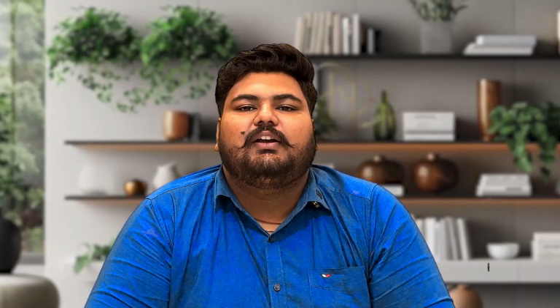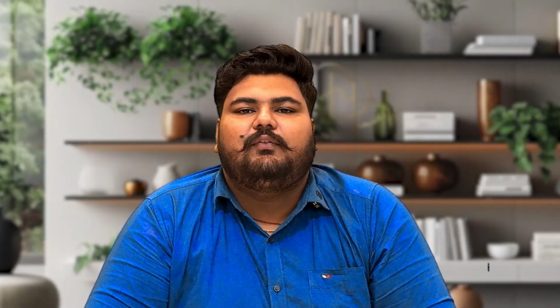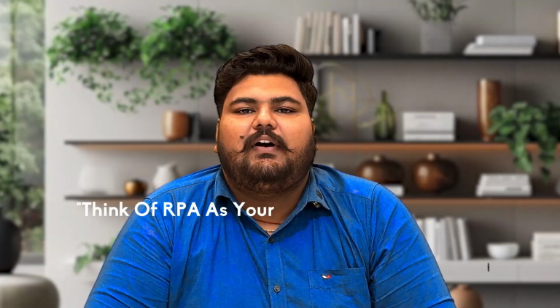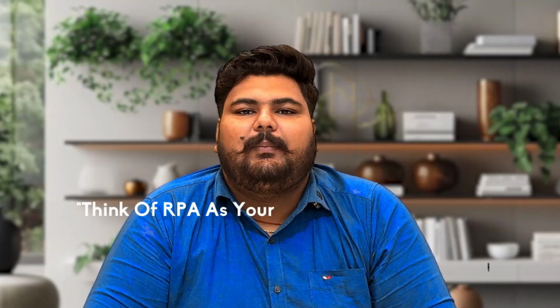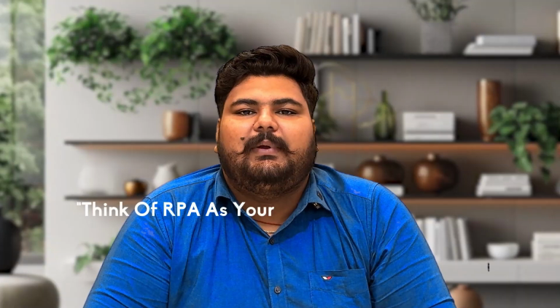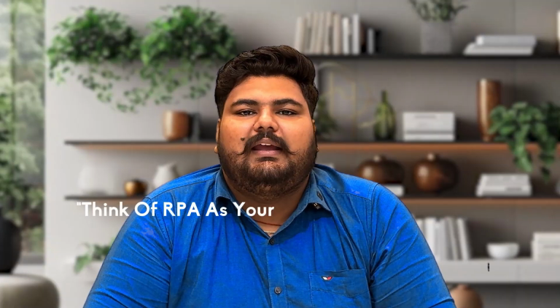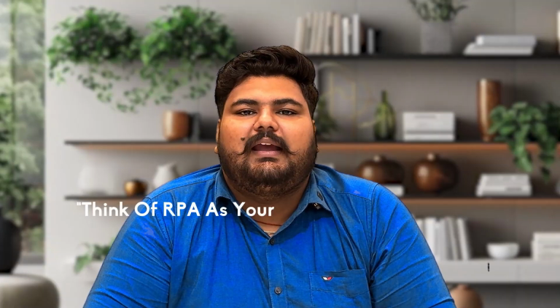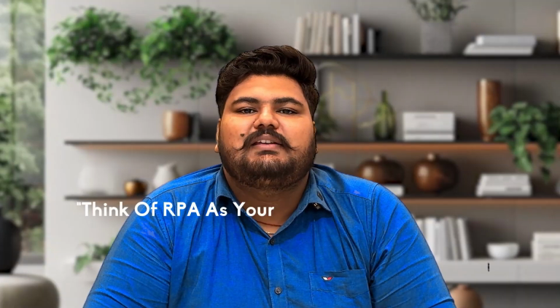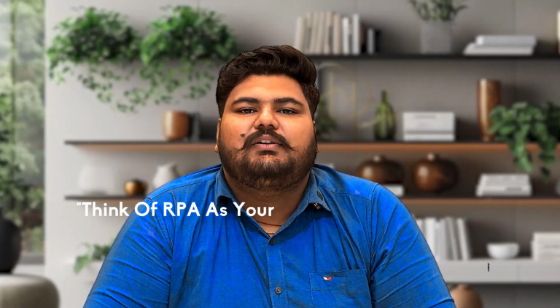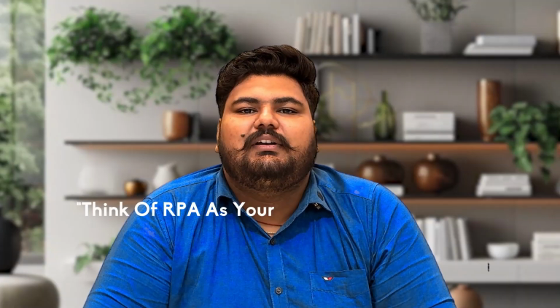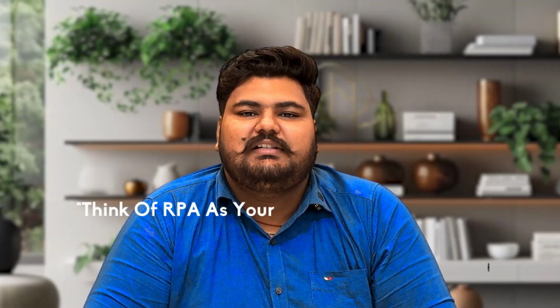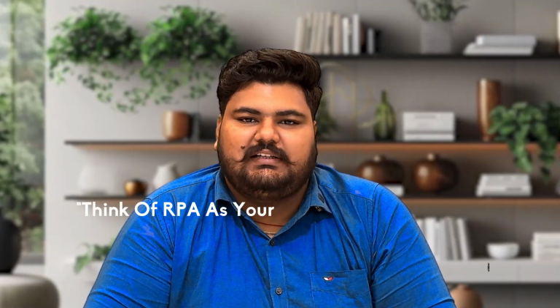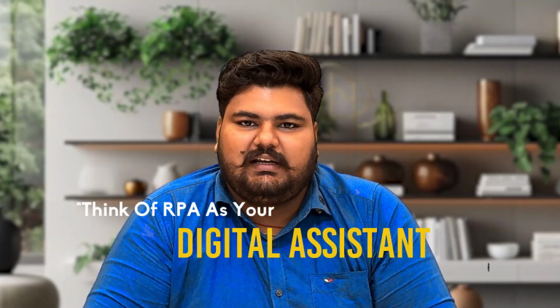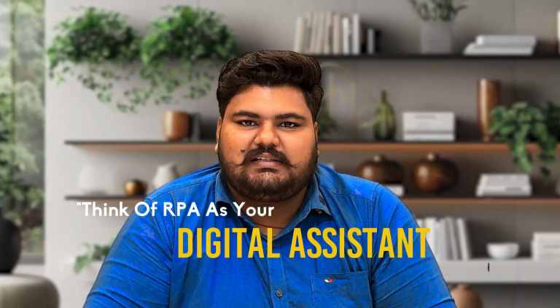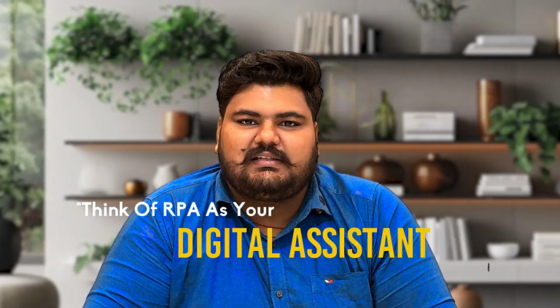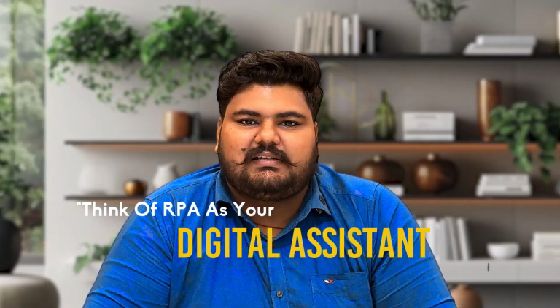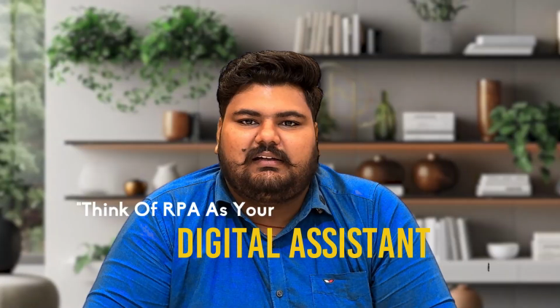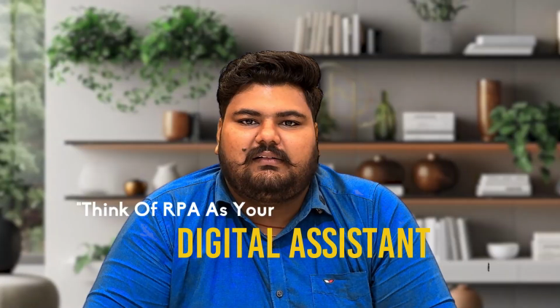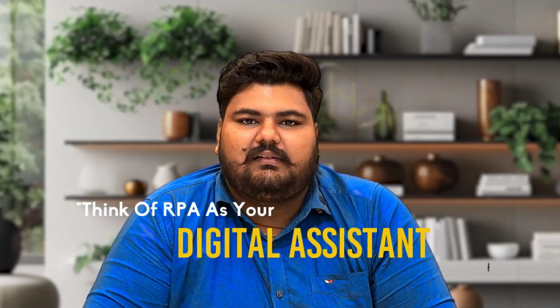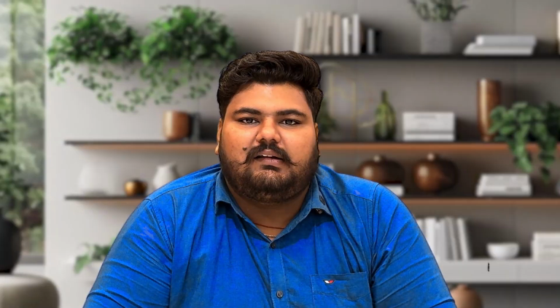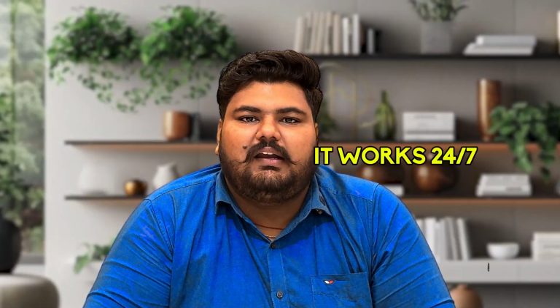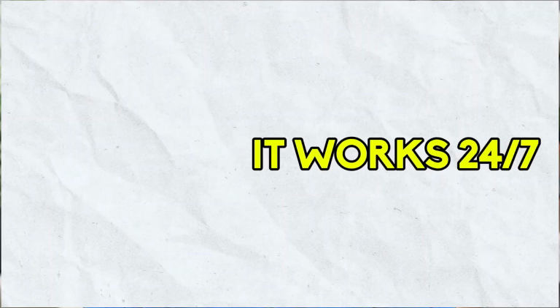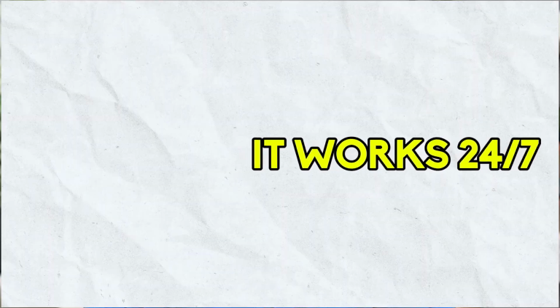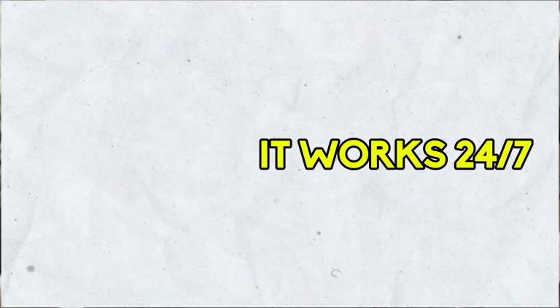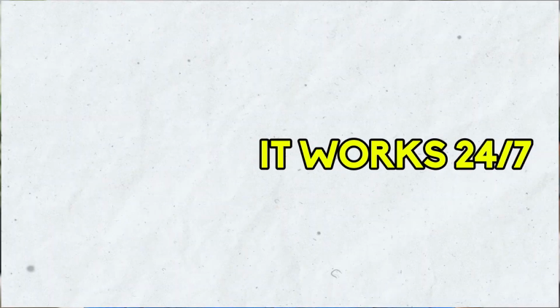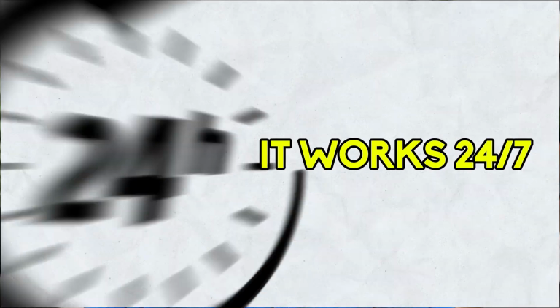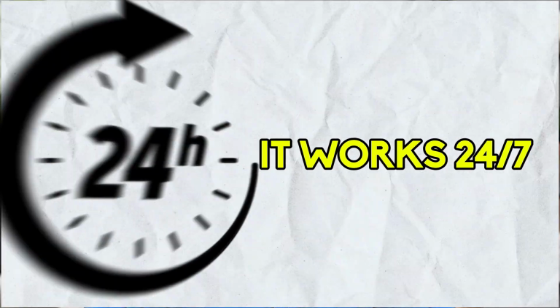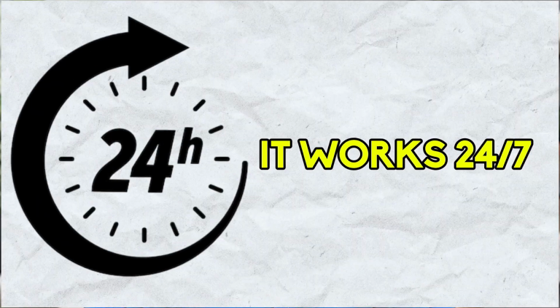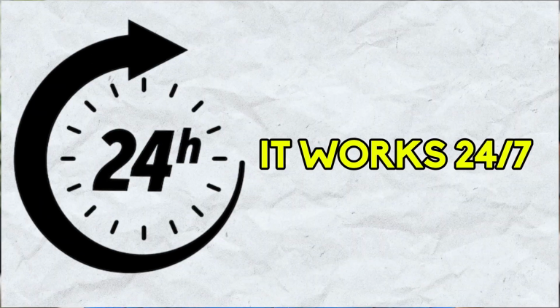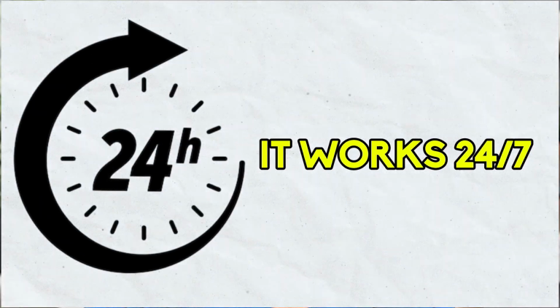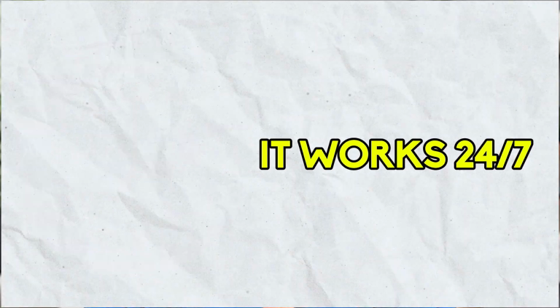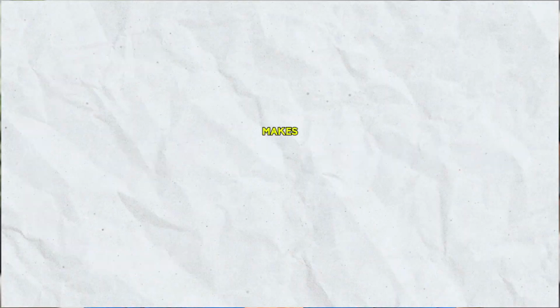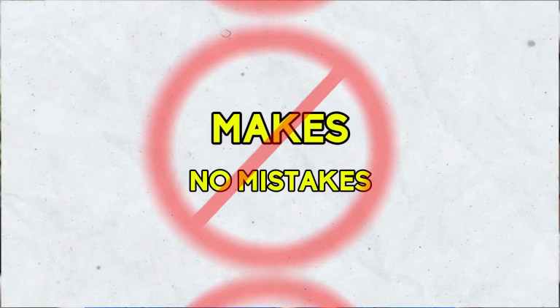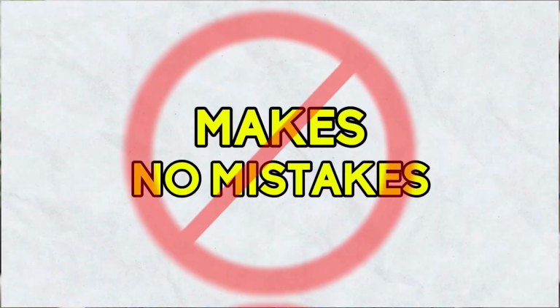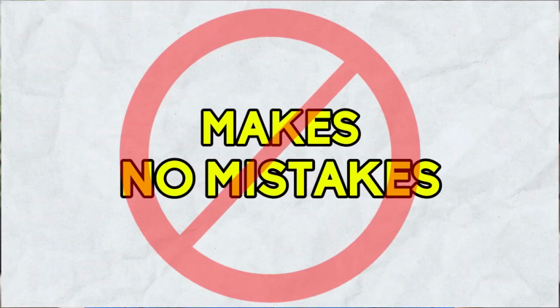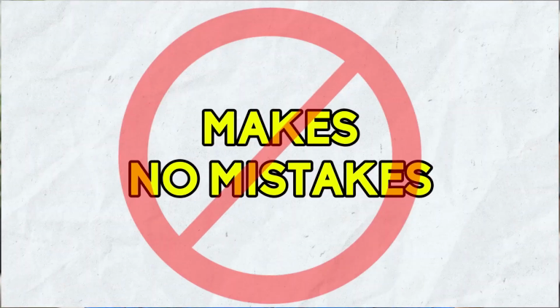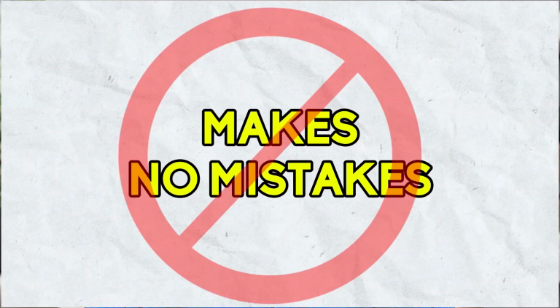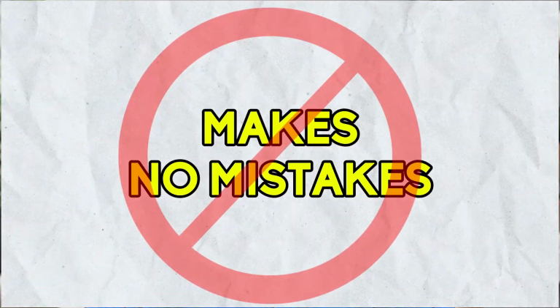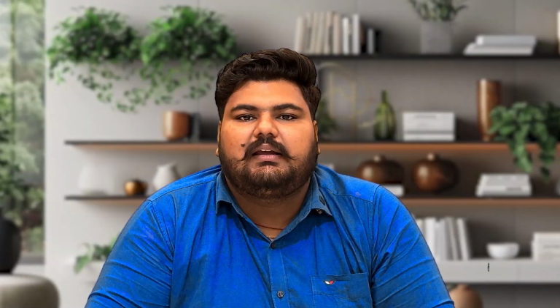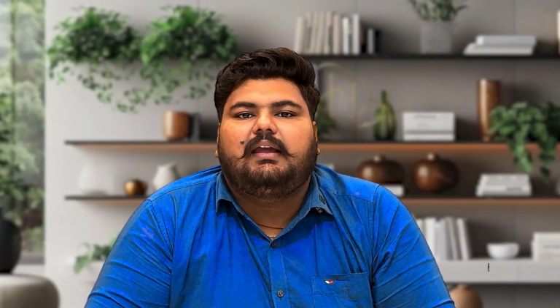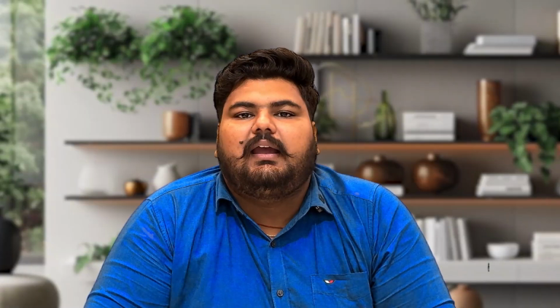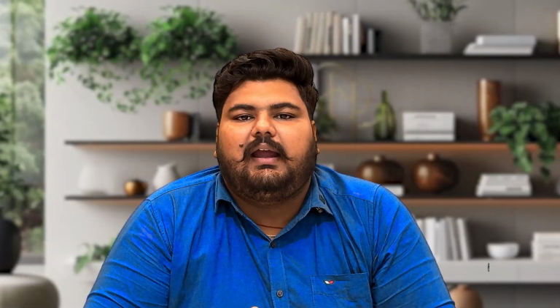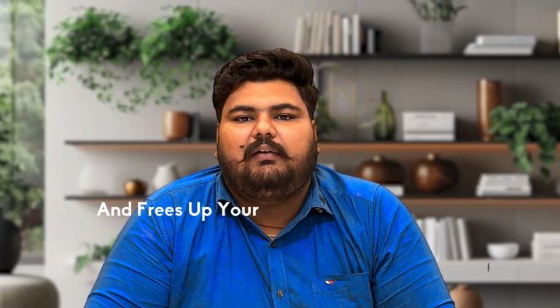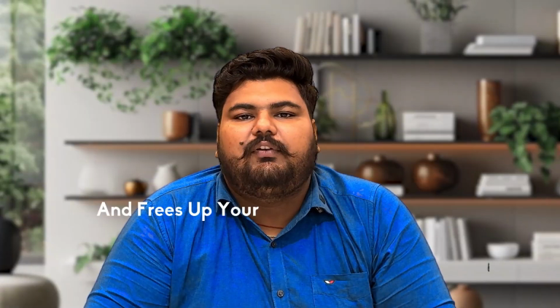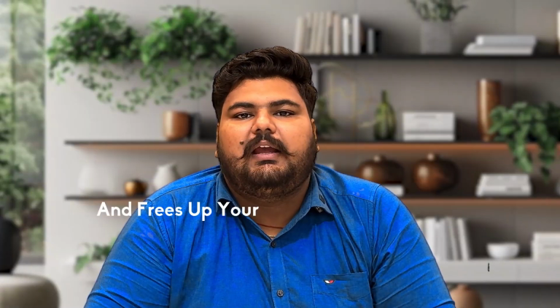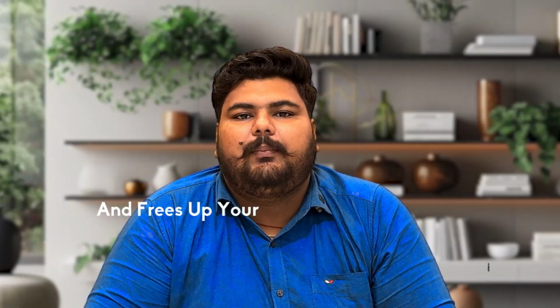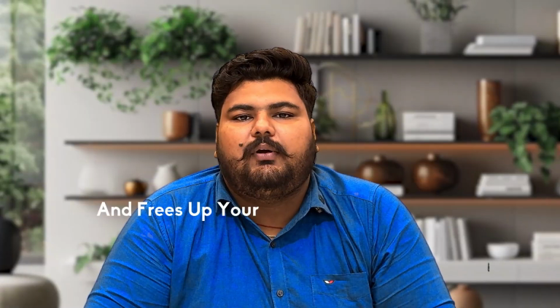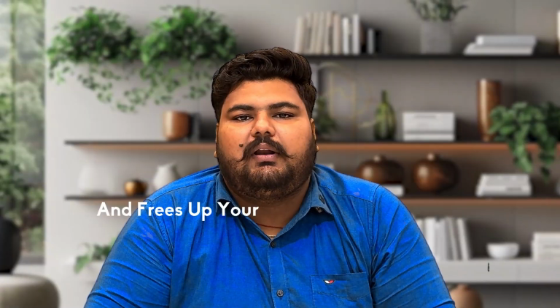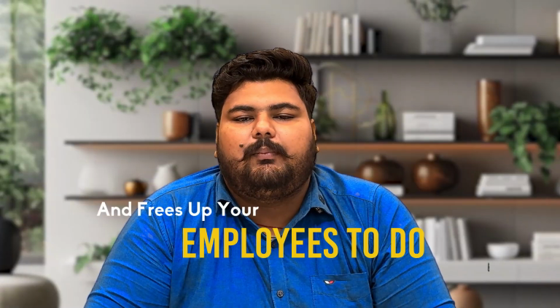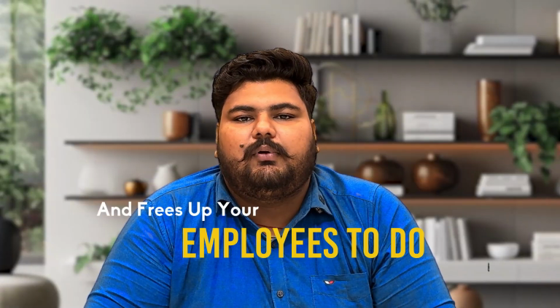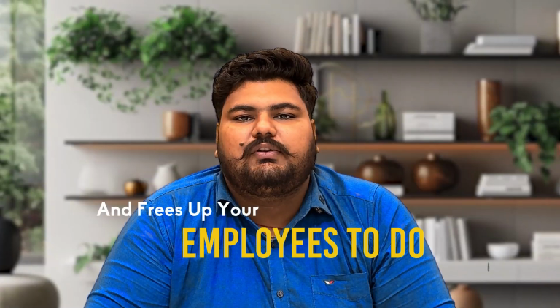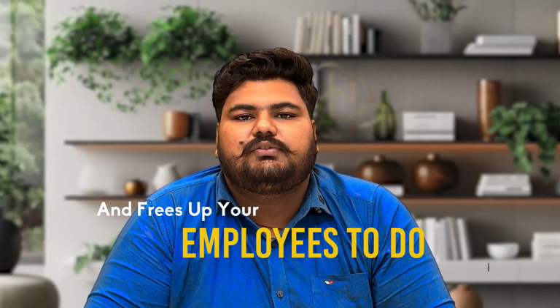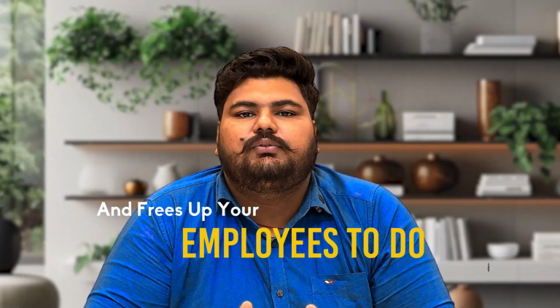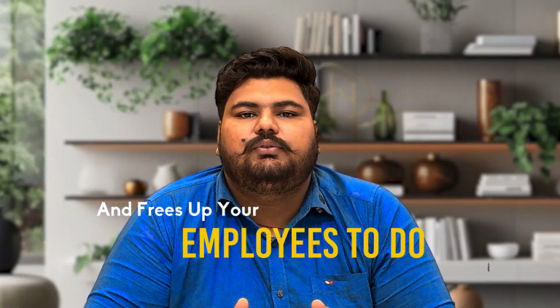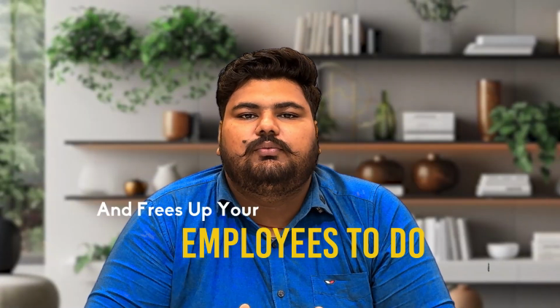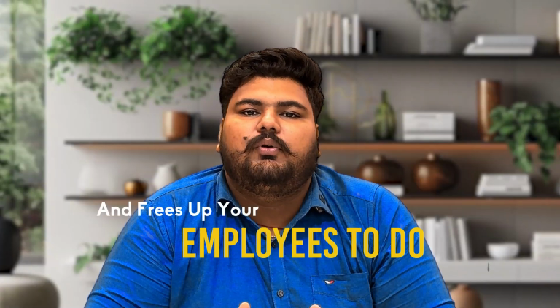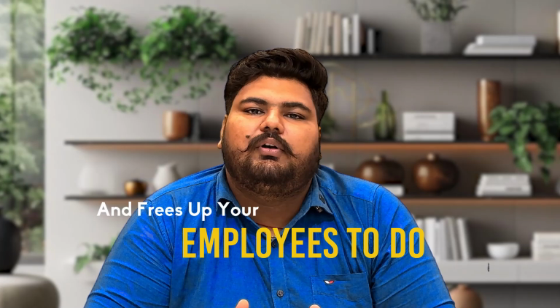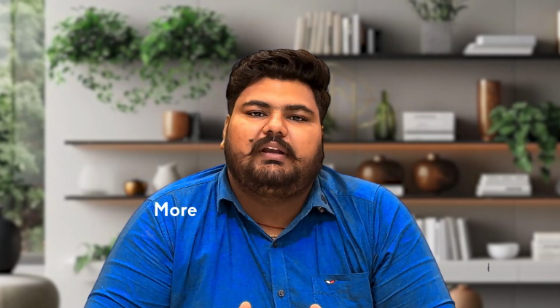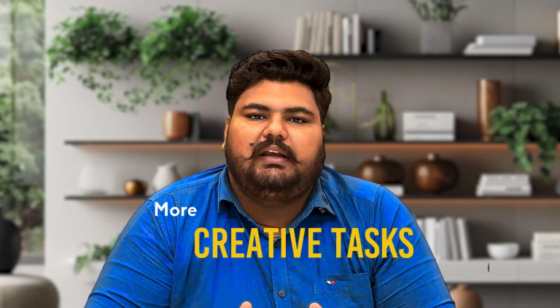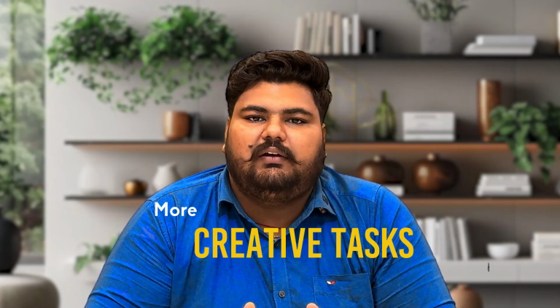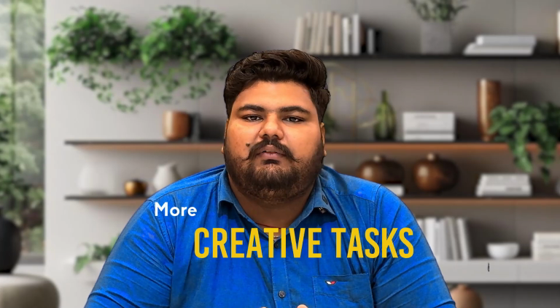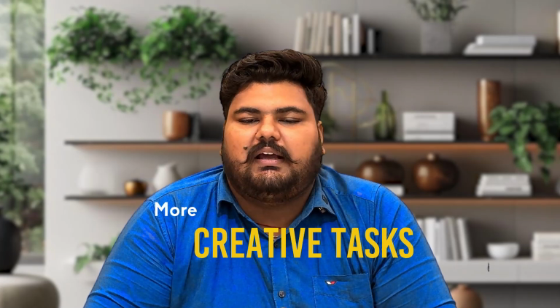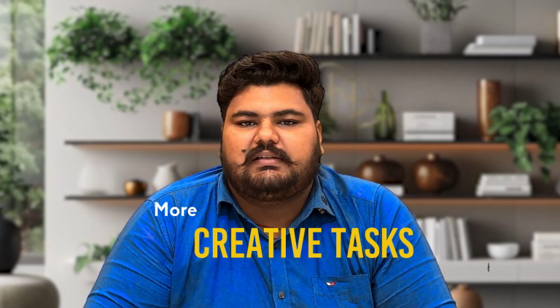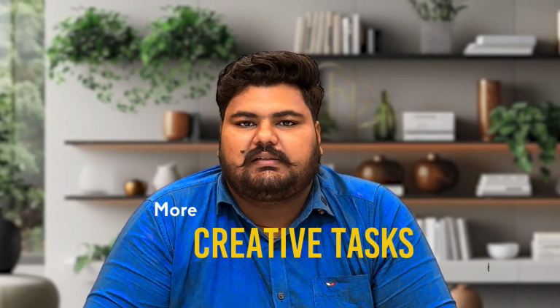Think of RPA as your digital assistant. It works 24x7, makes no mistakes, and frees up your employees to do more creative tasks.